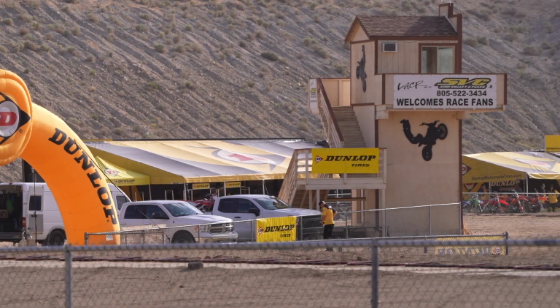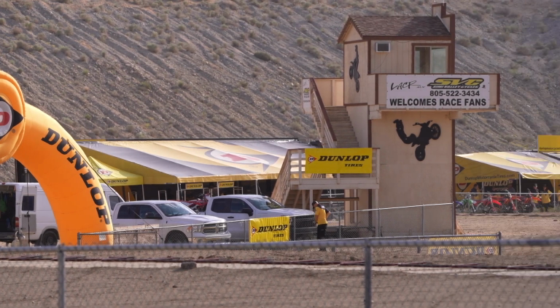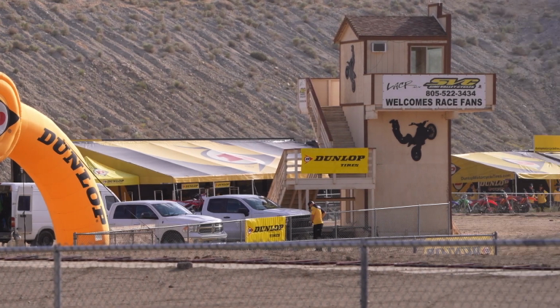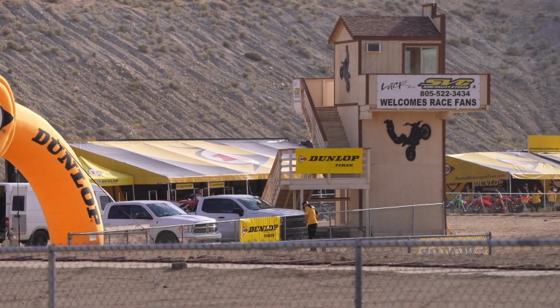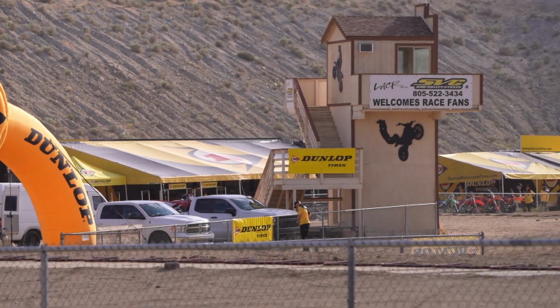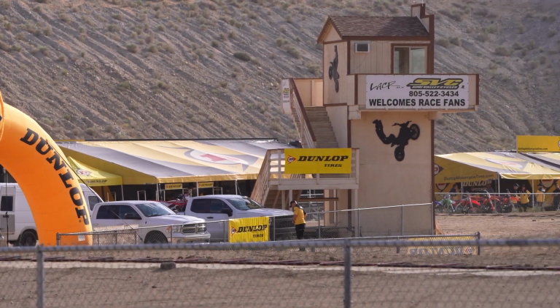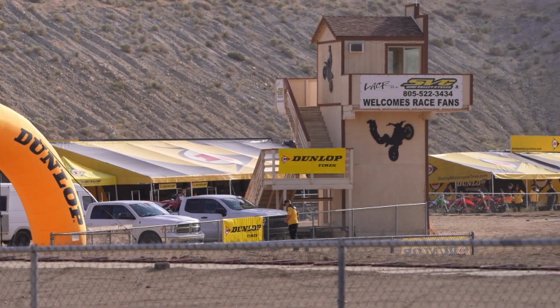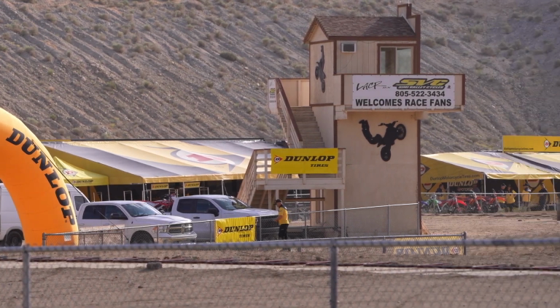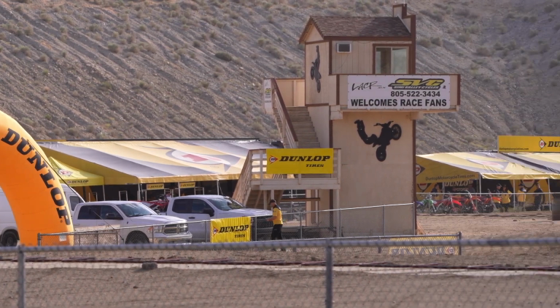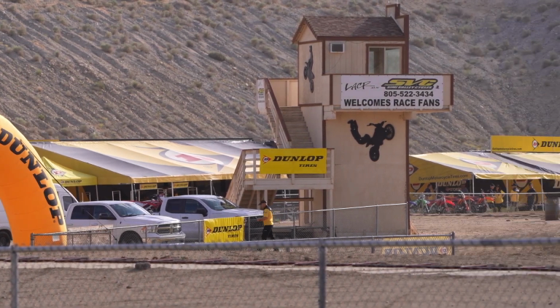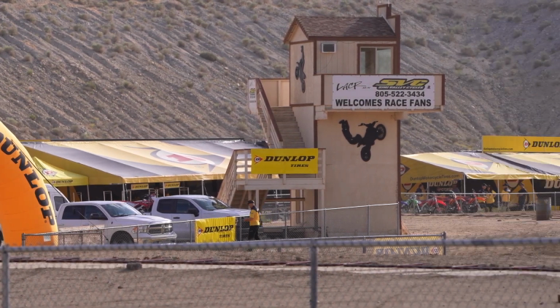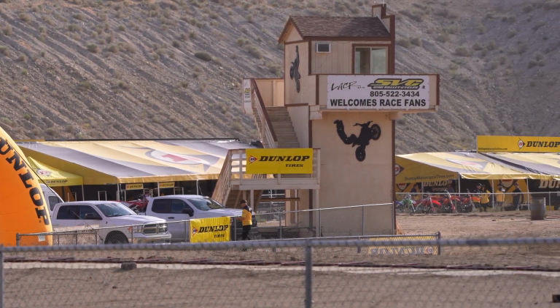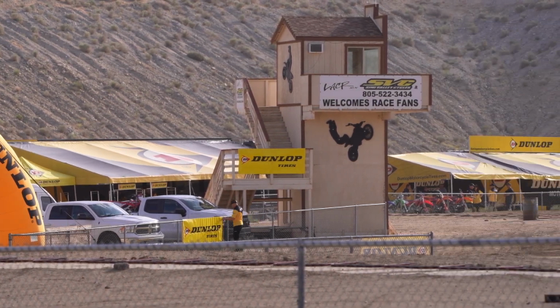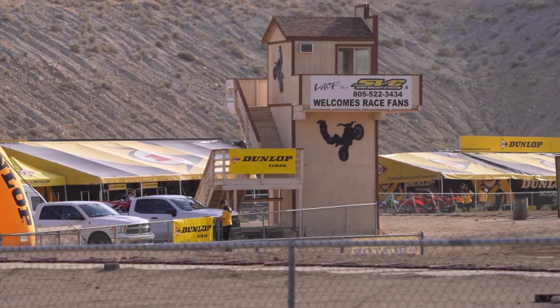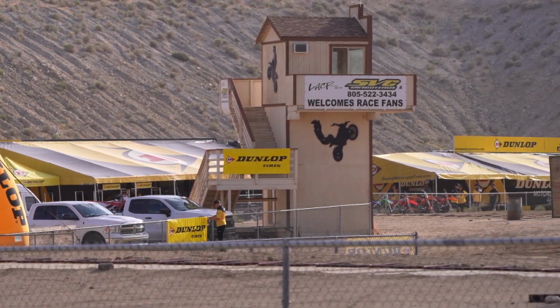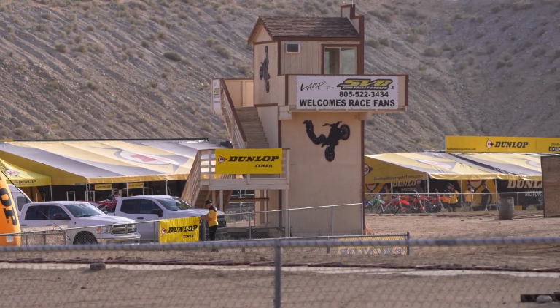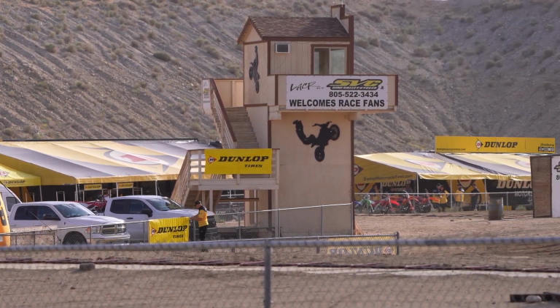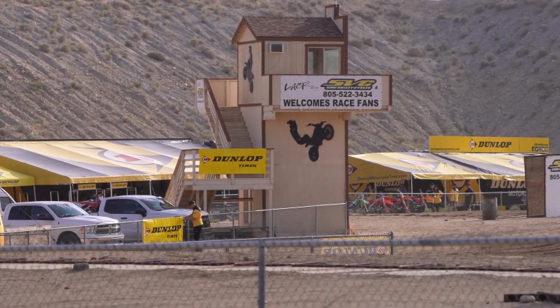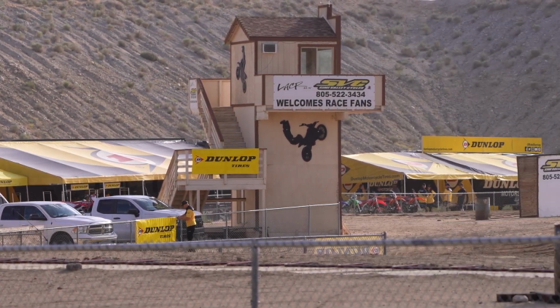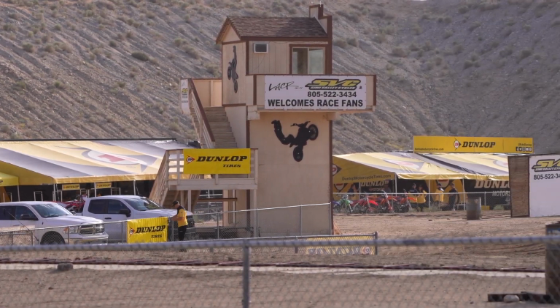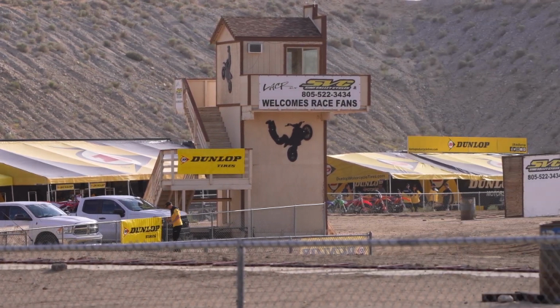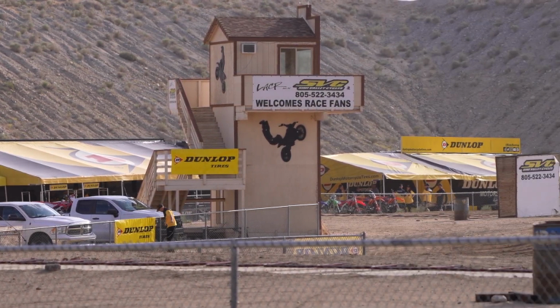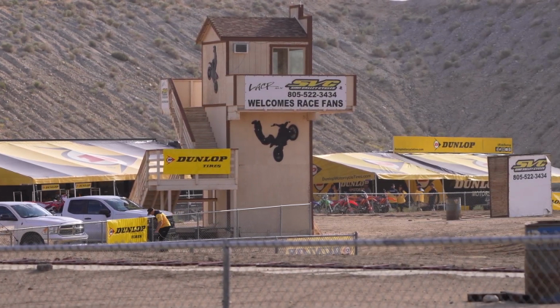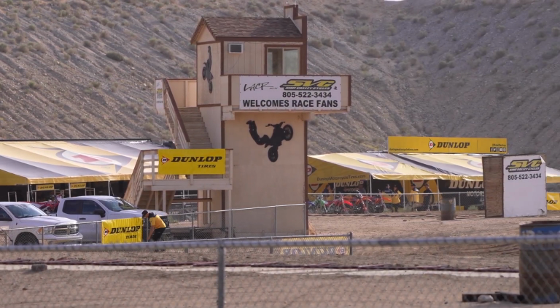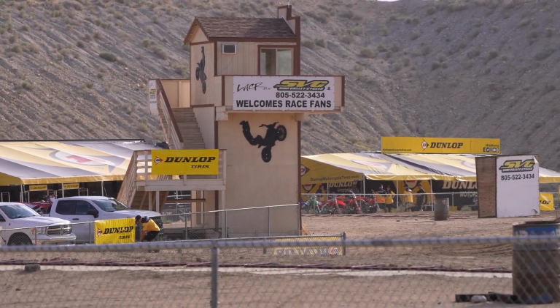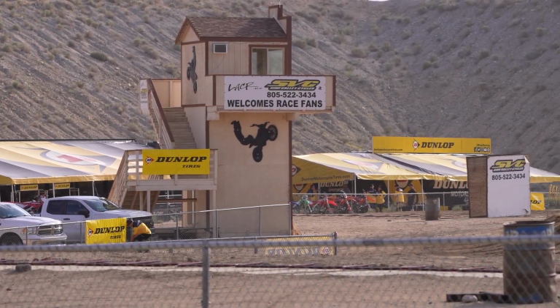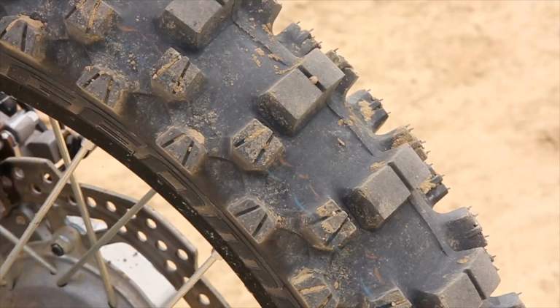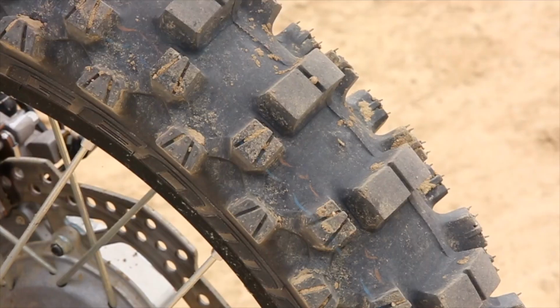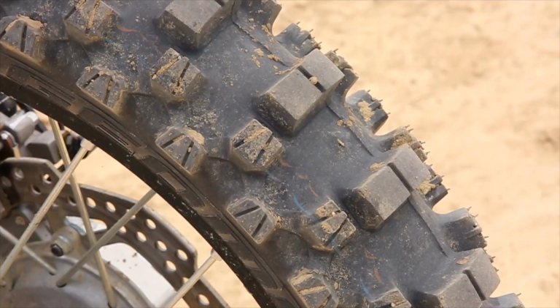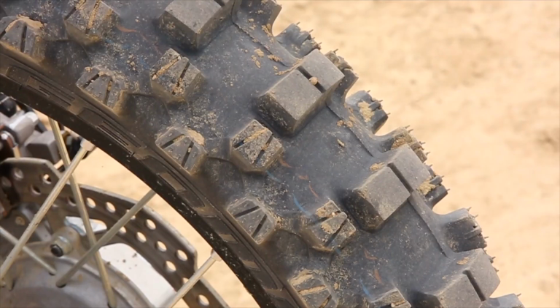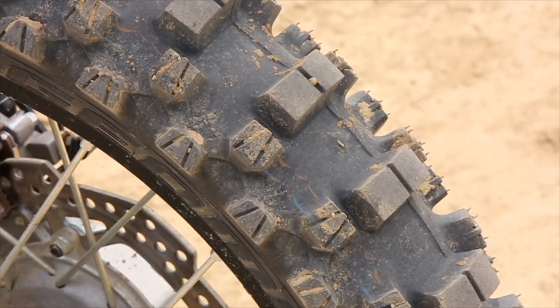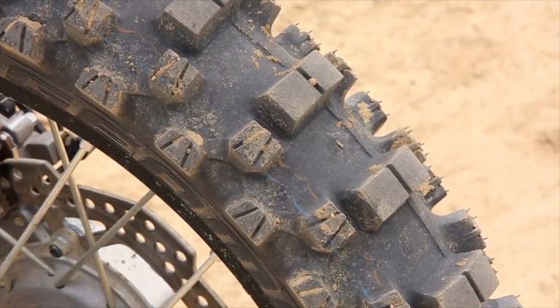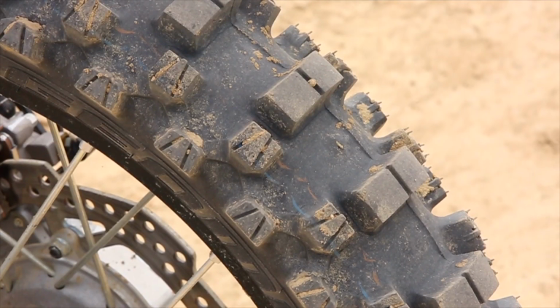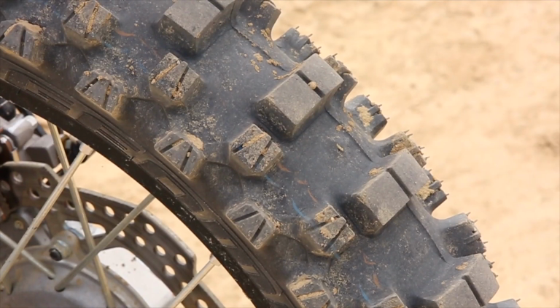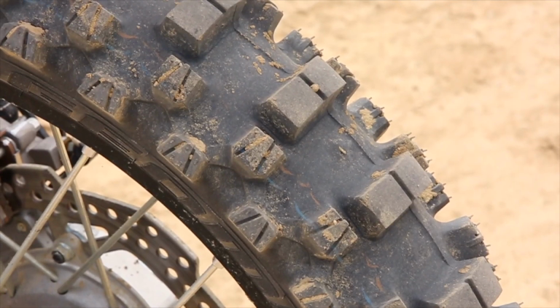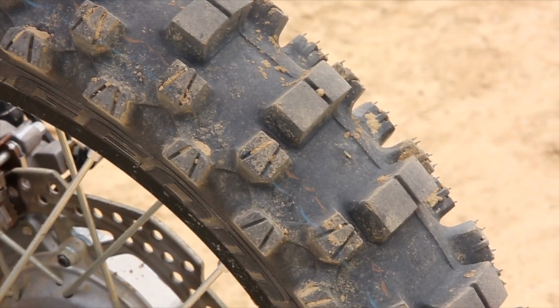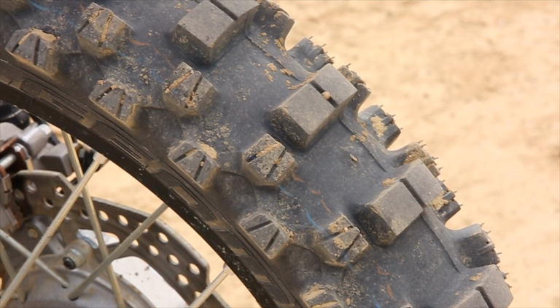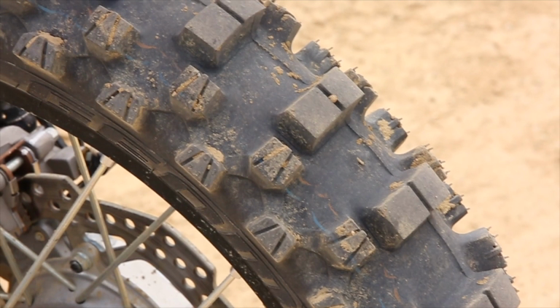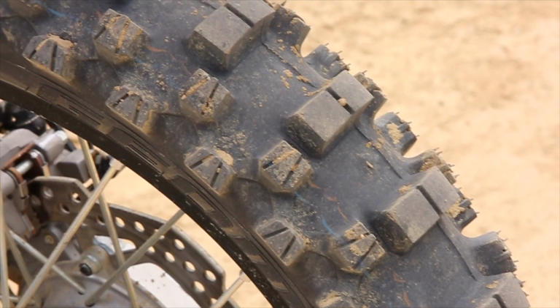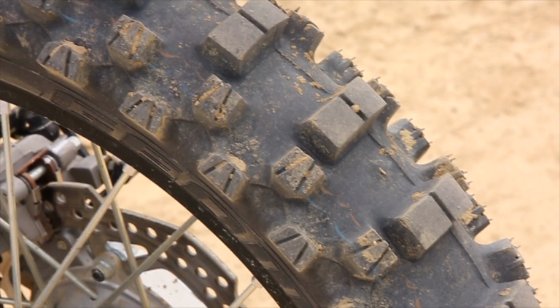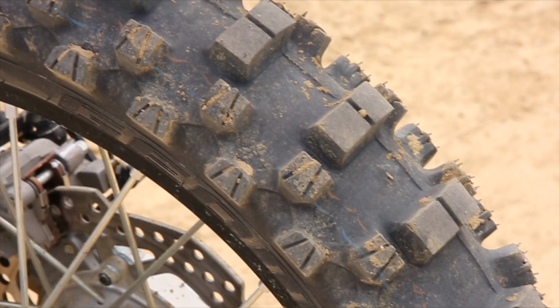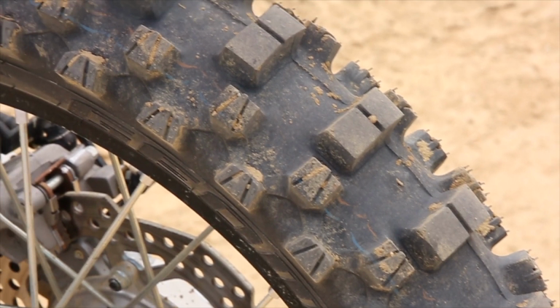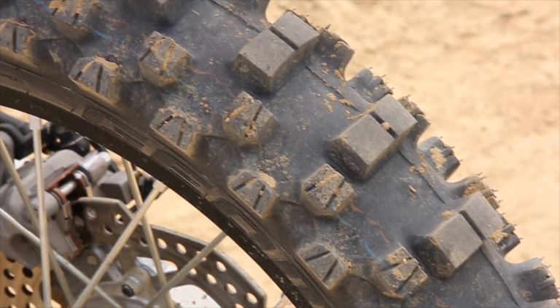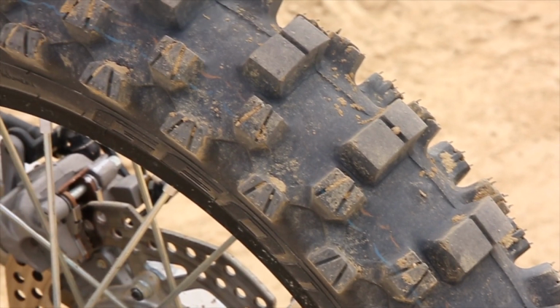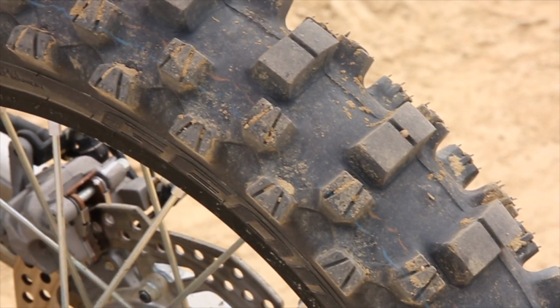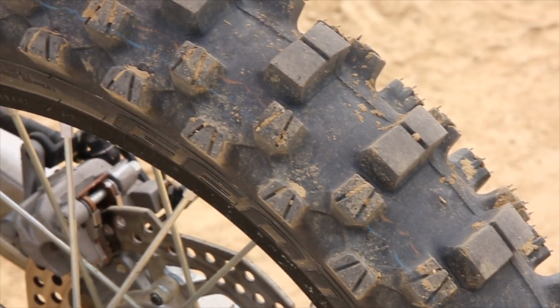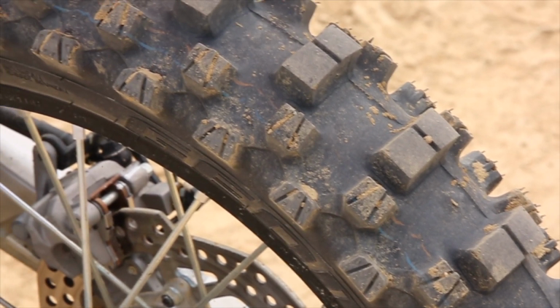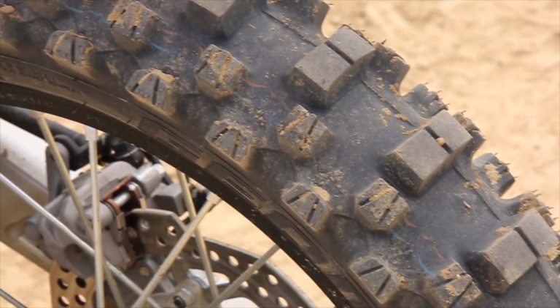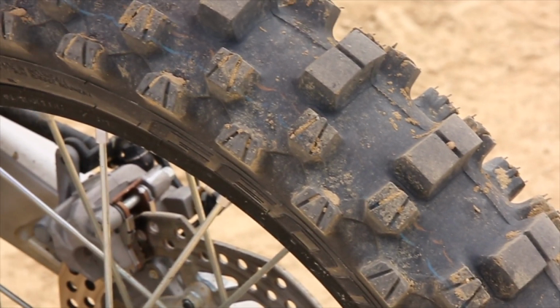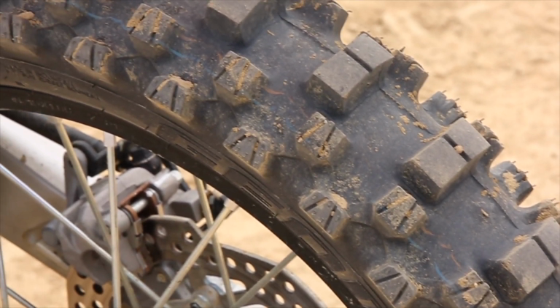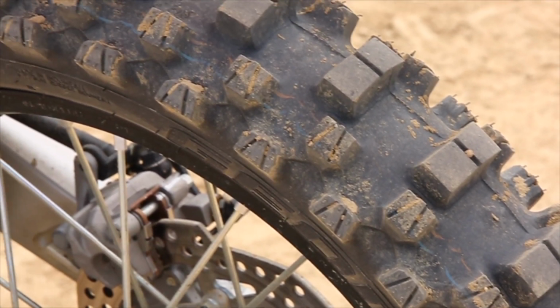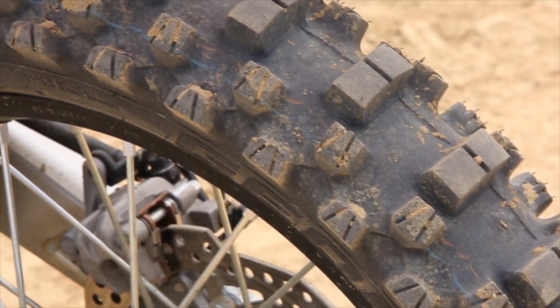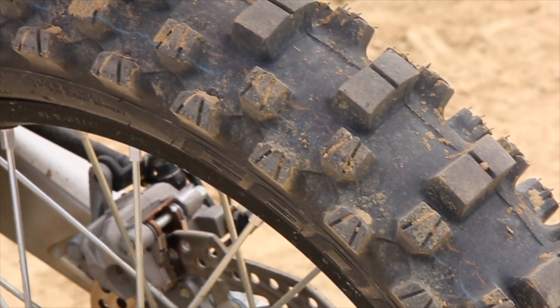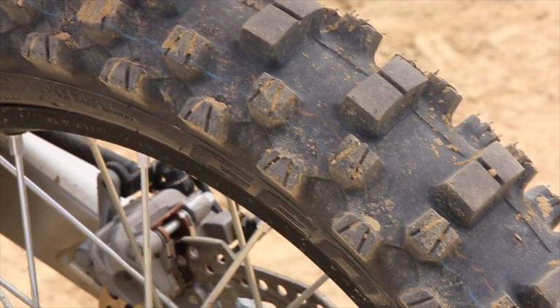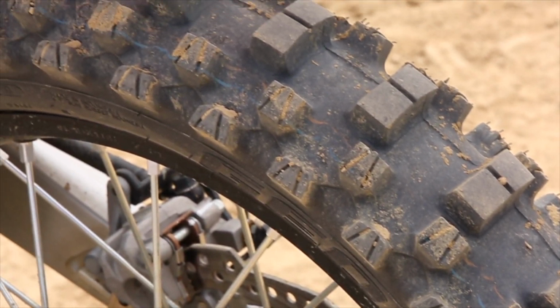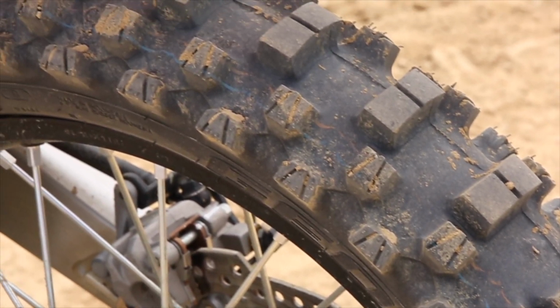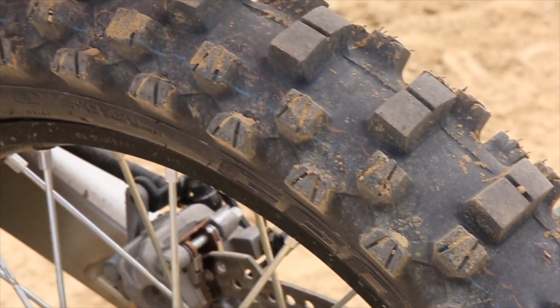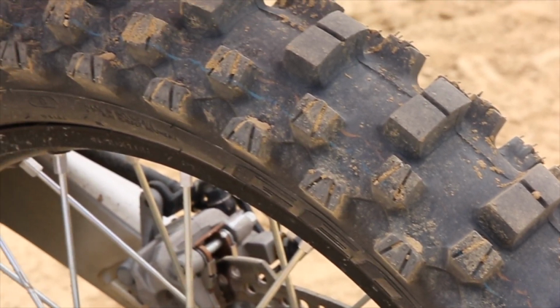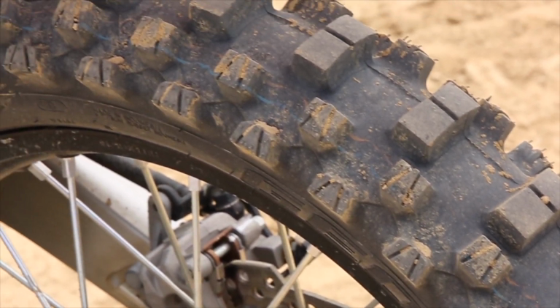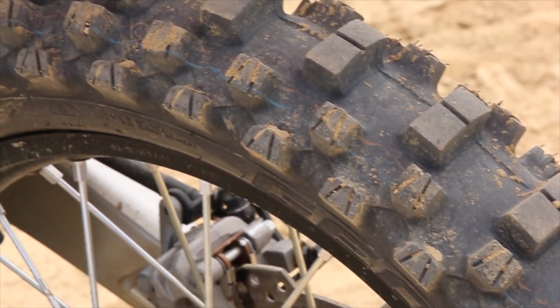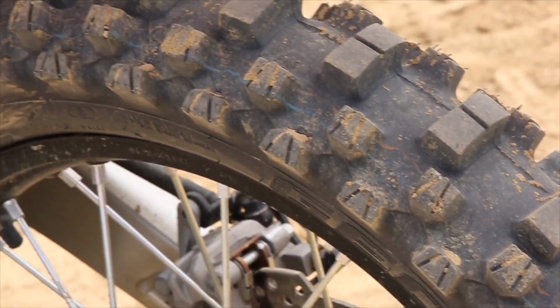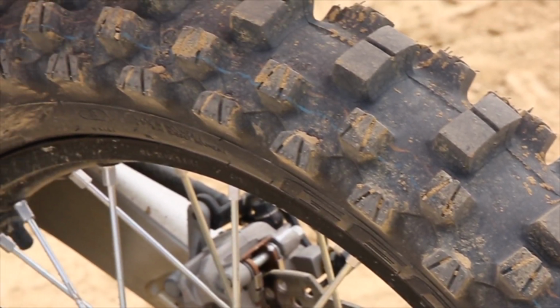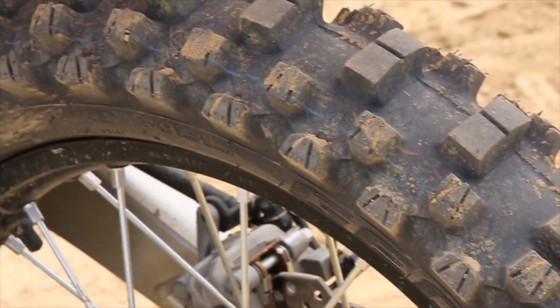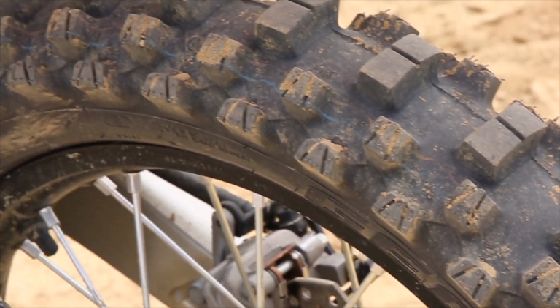Honestly, I'm kind of hard when it comes to testing tires. It's kind of hard to tell if a tire is good, but it's really easy to tell if a tire is bad.